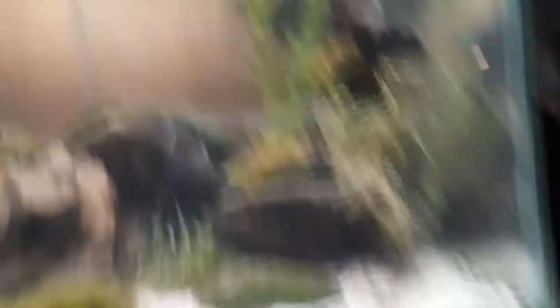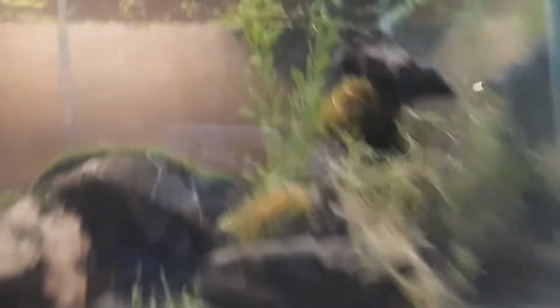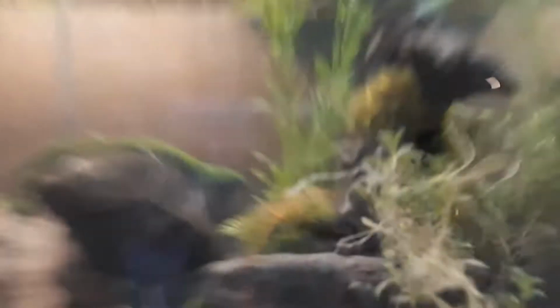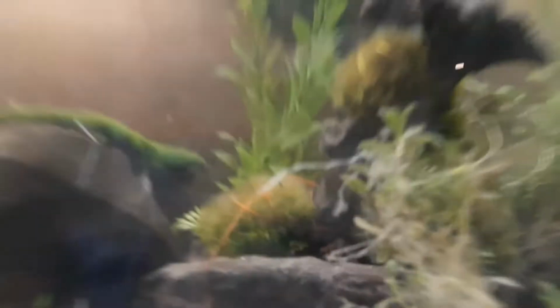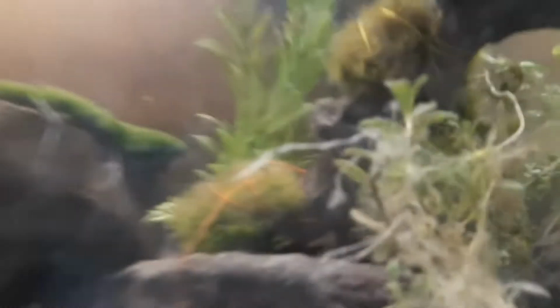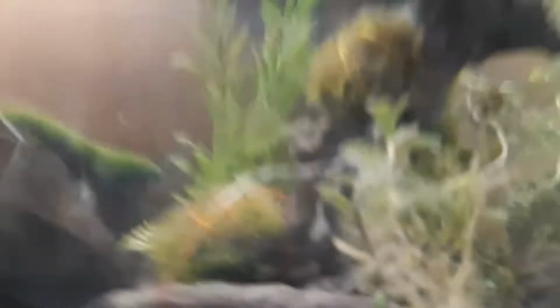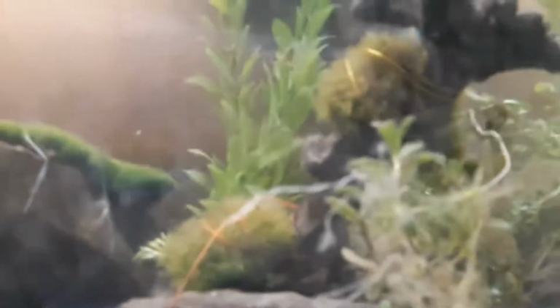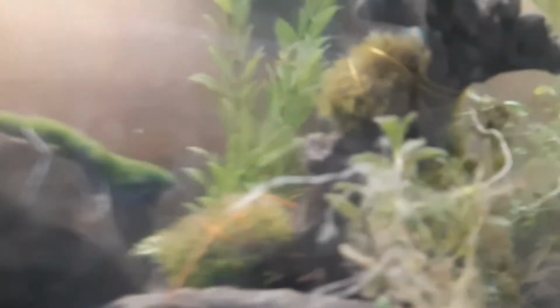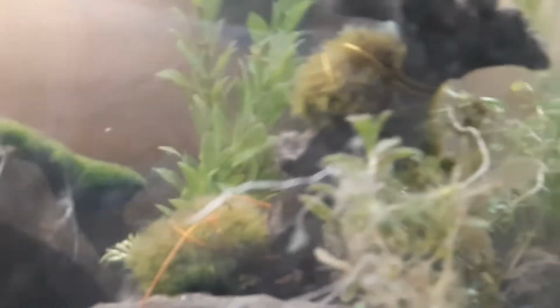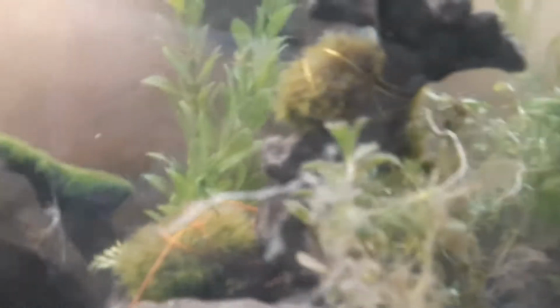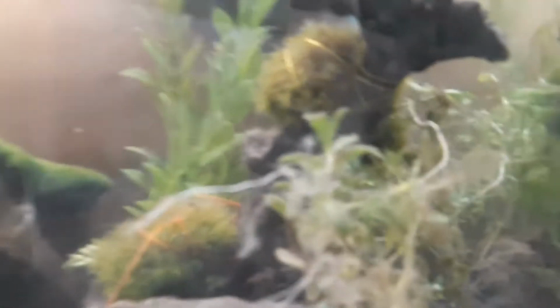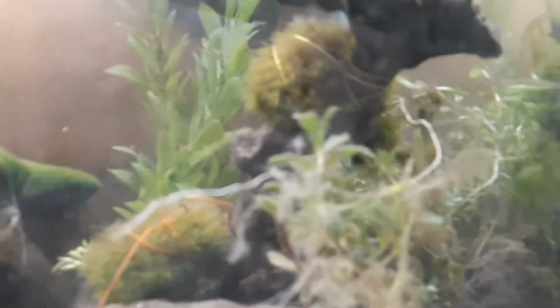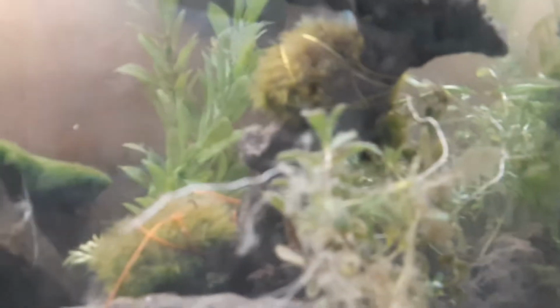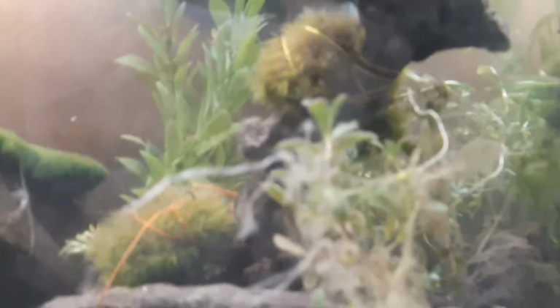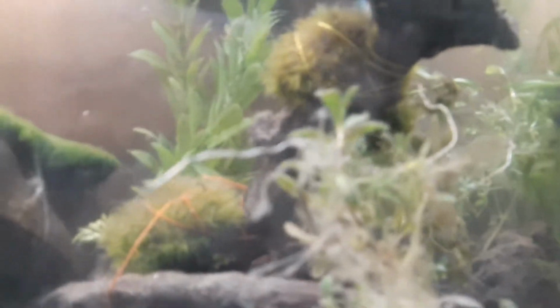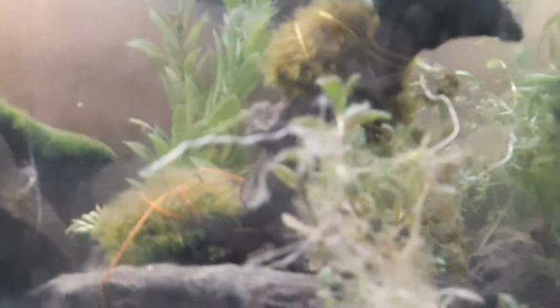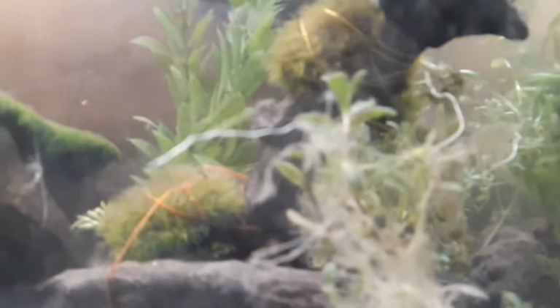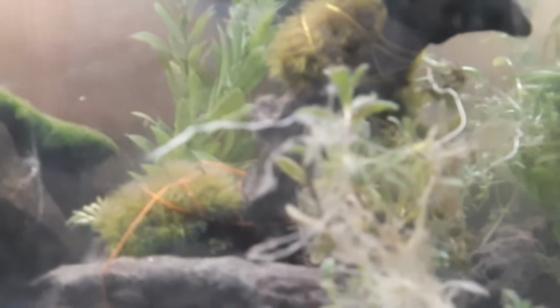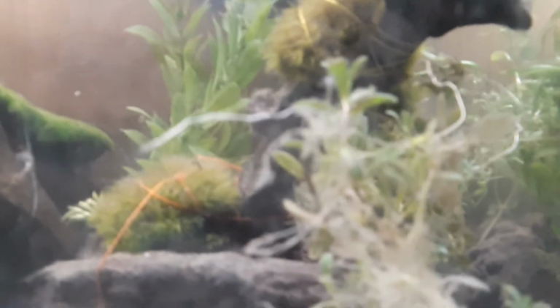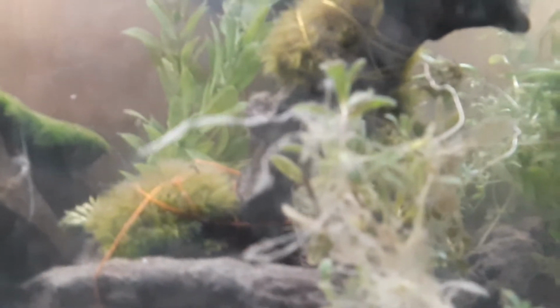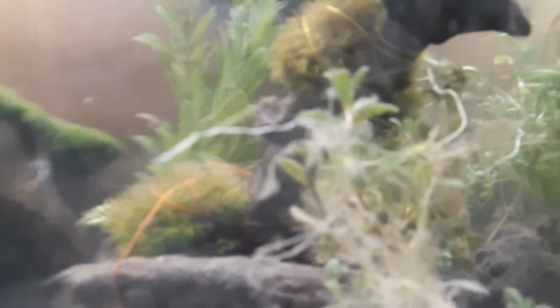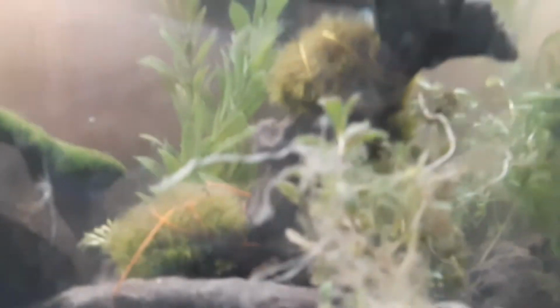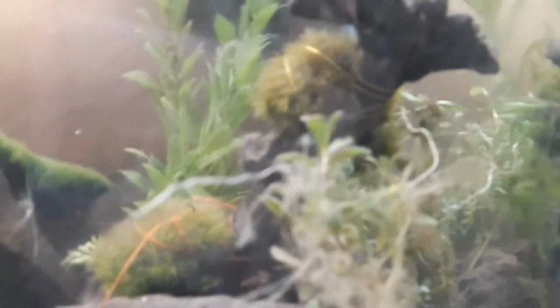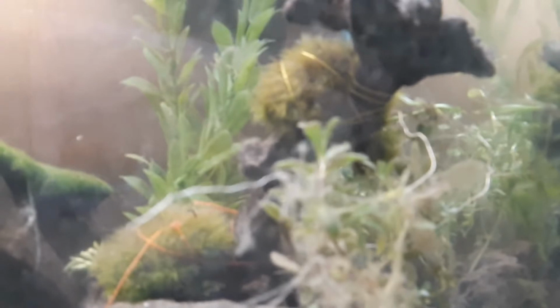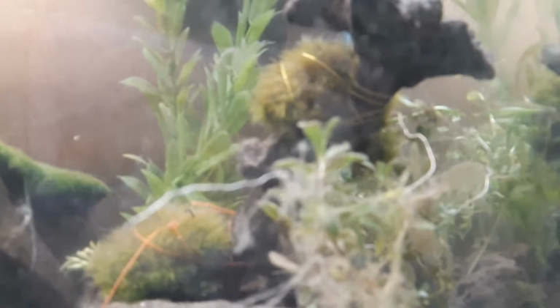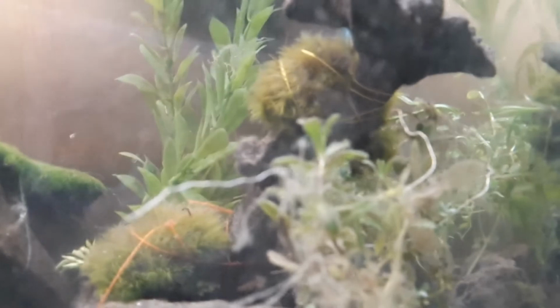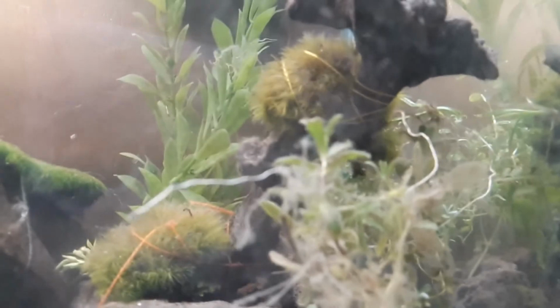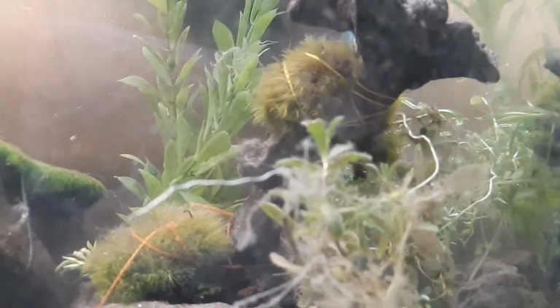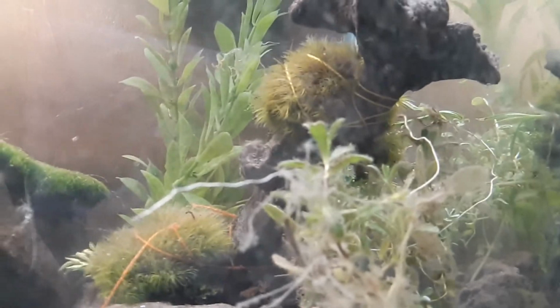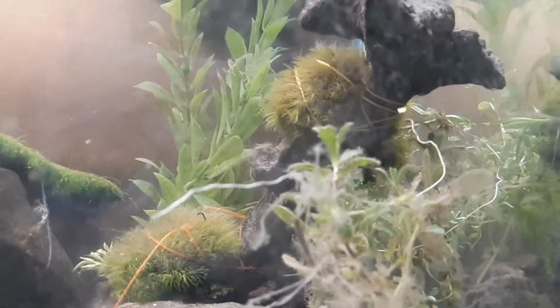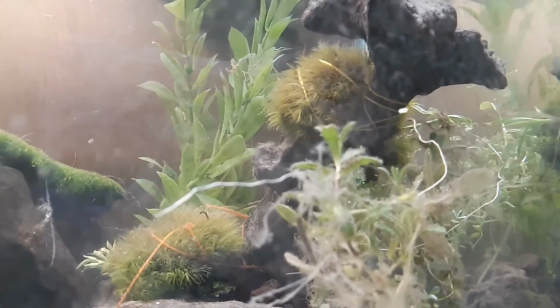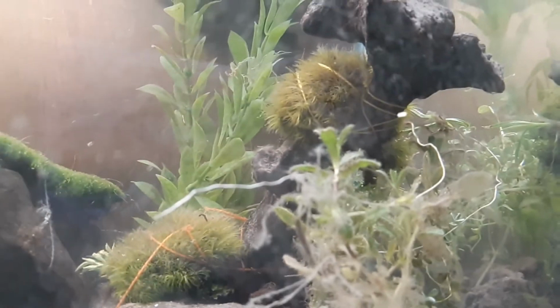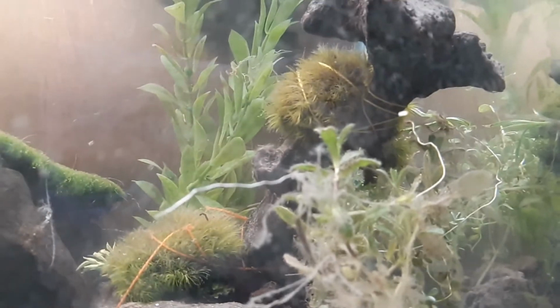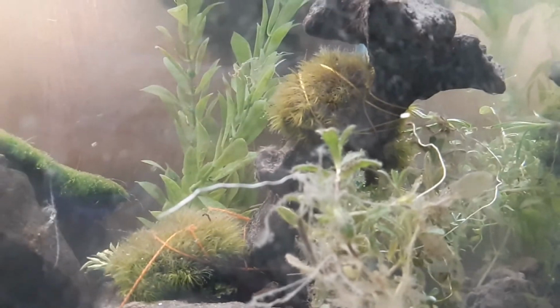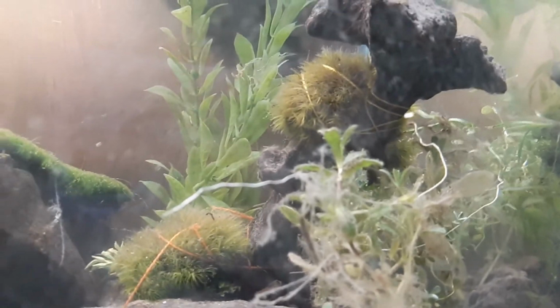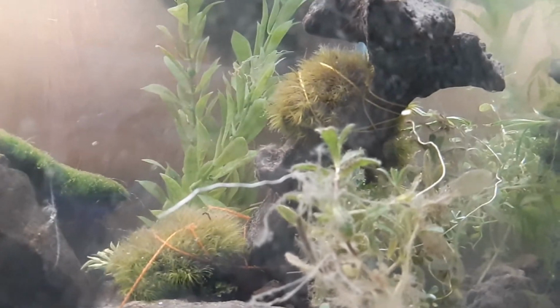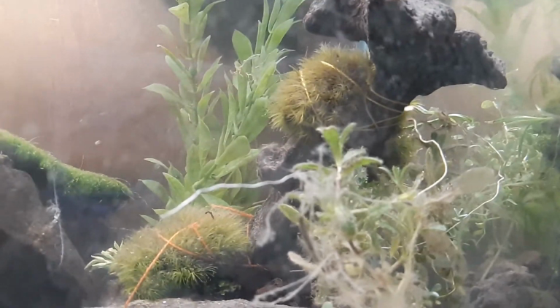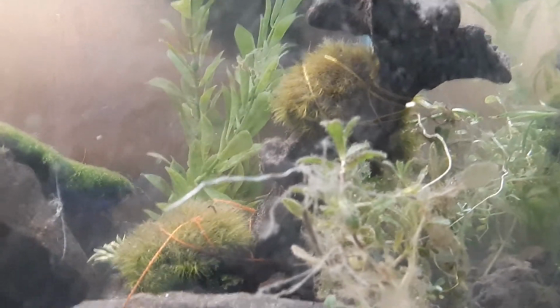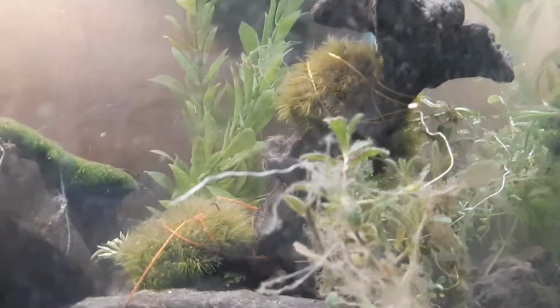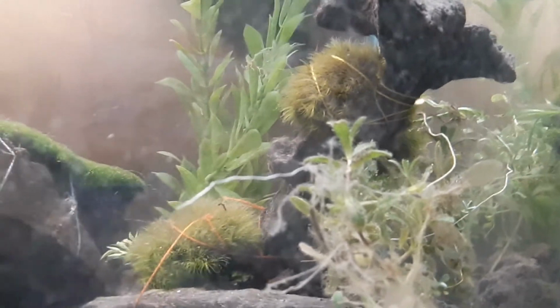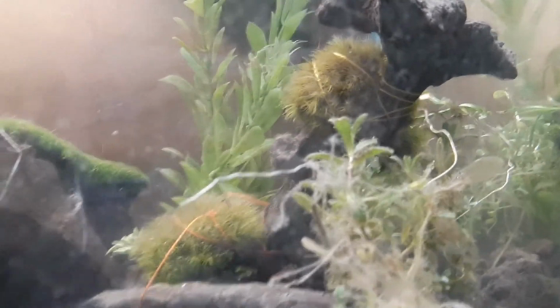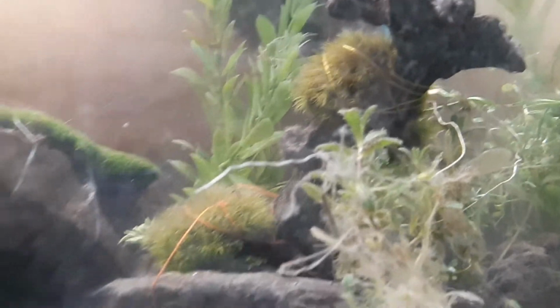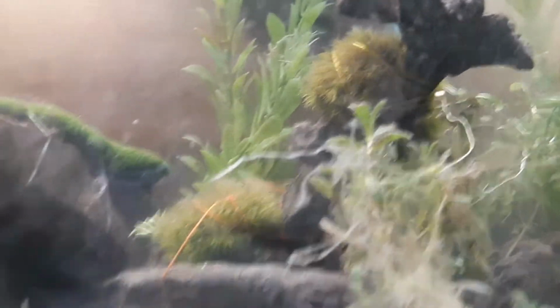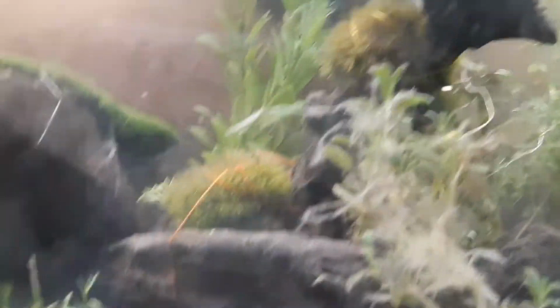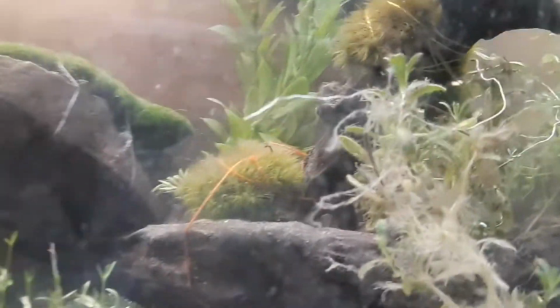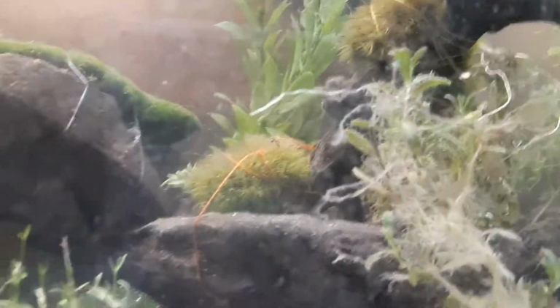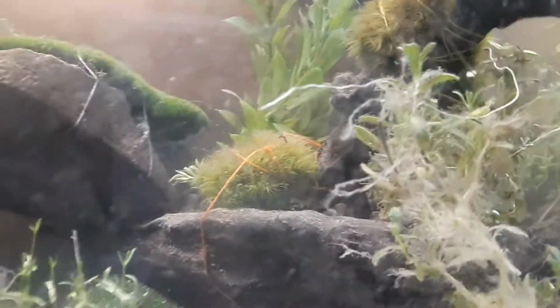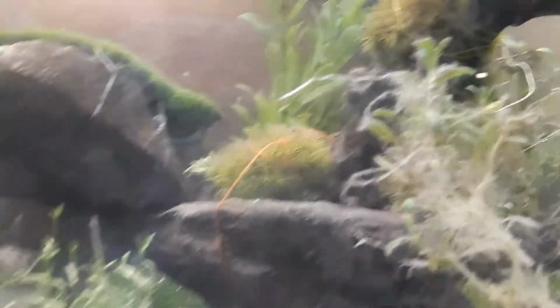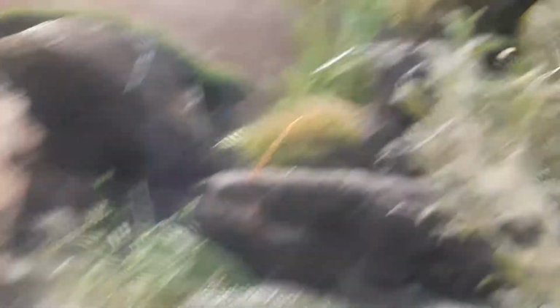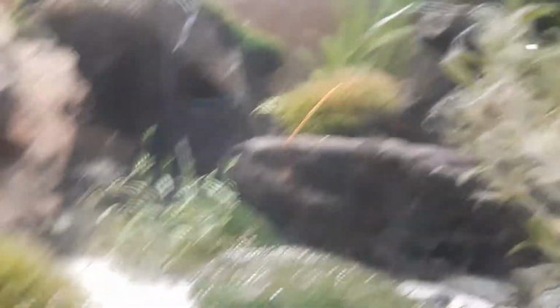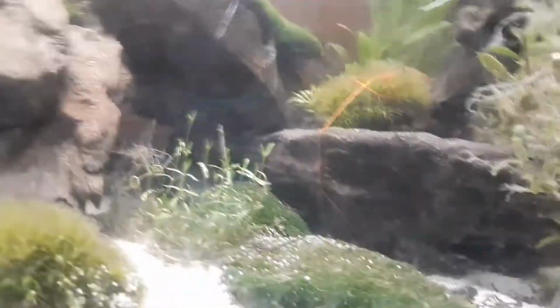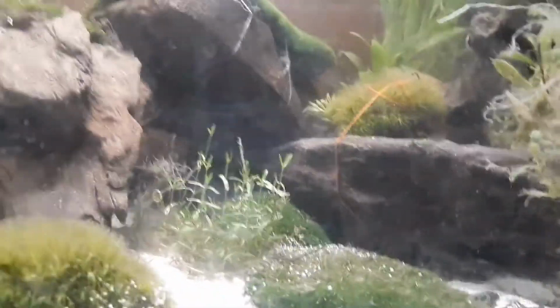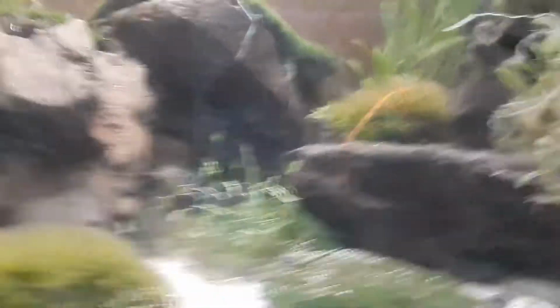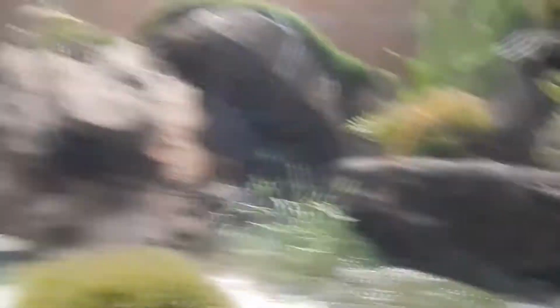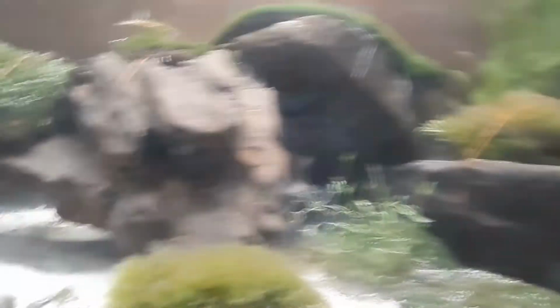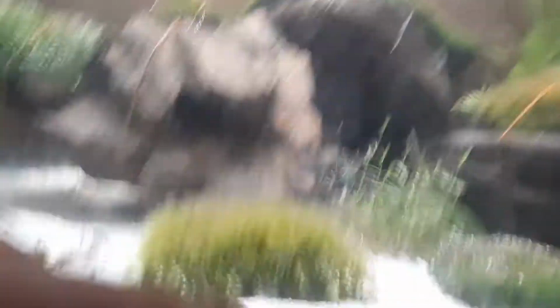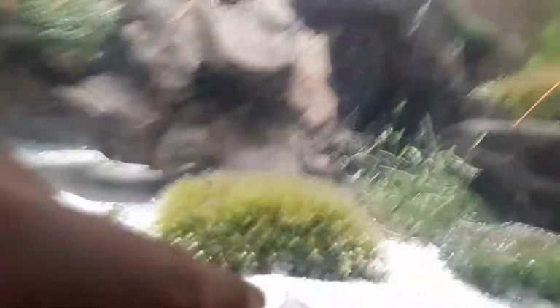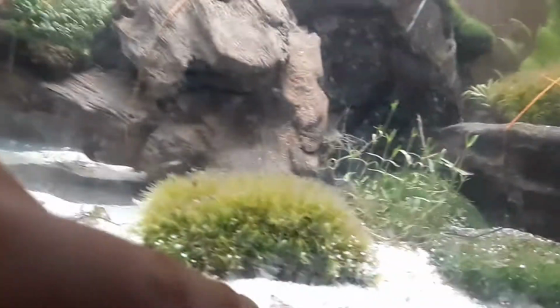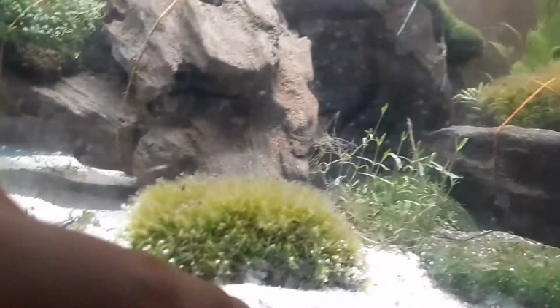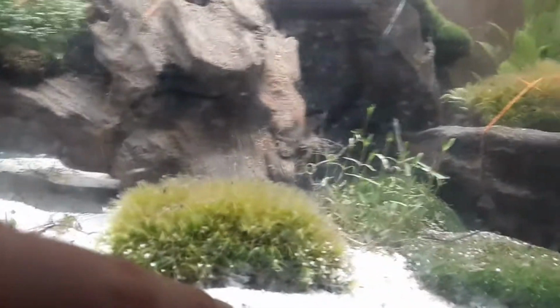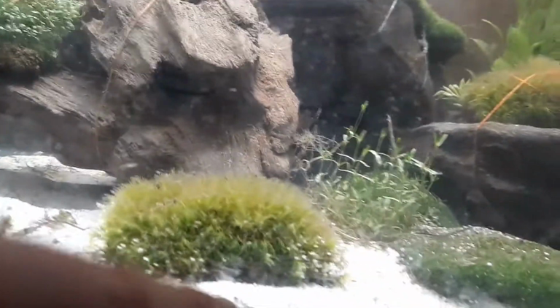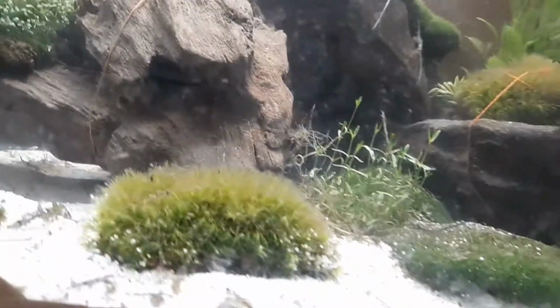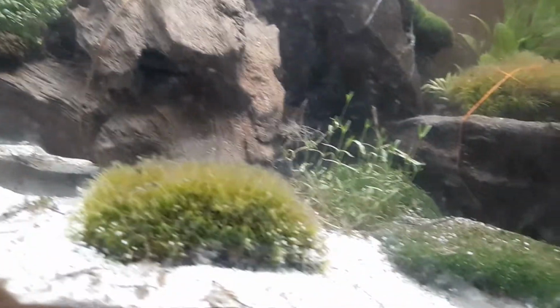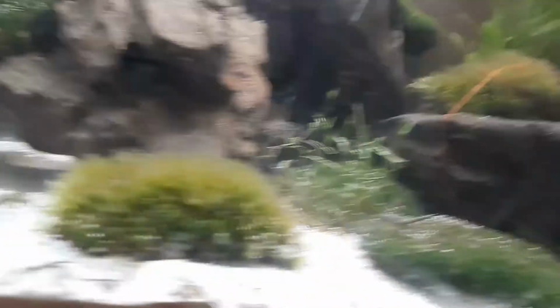But anyways, I got a thread — yeah, it's noticeable, but it's starting to grow over it. And I got these on here; these are just regular land moss.